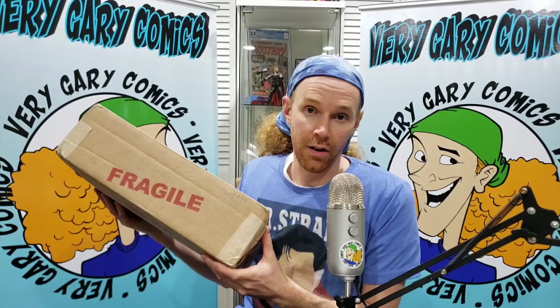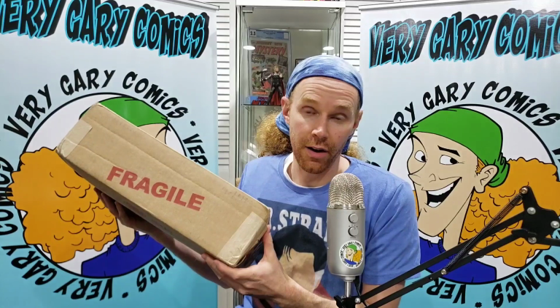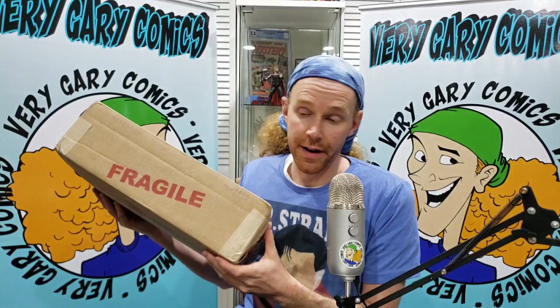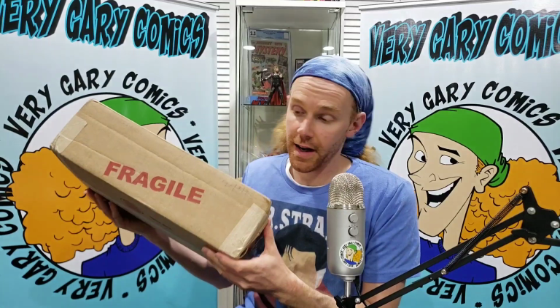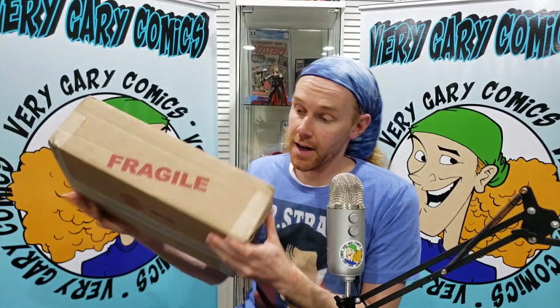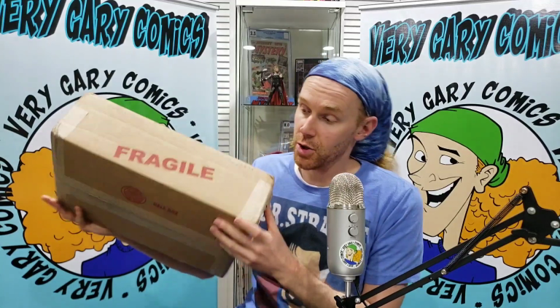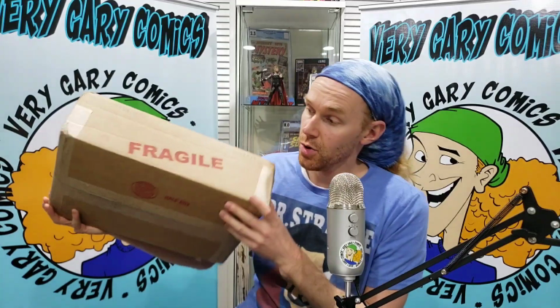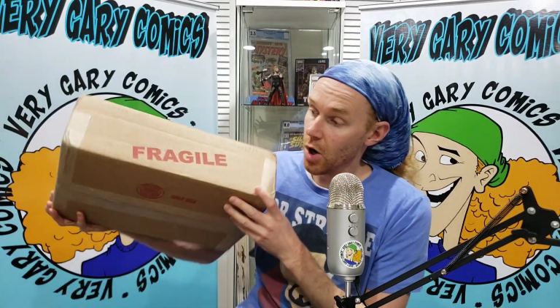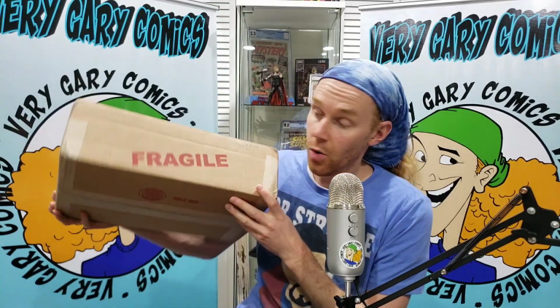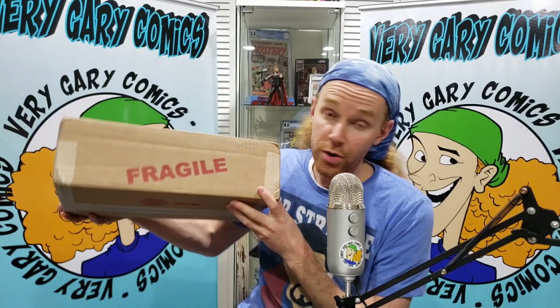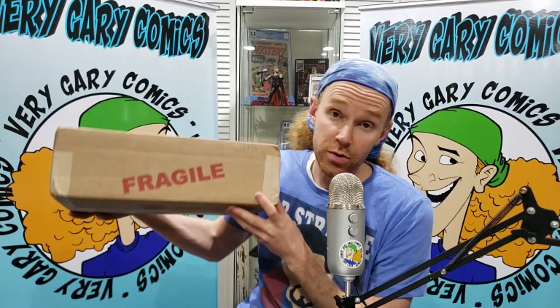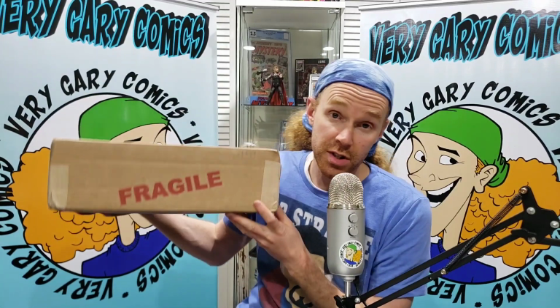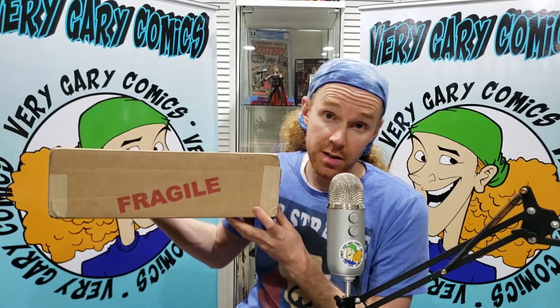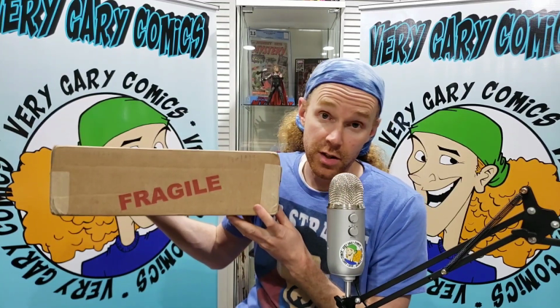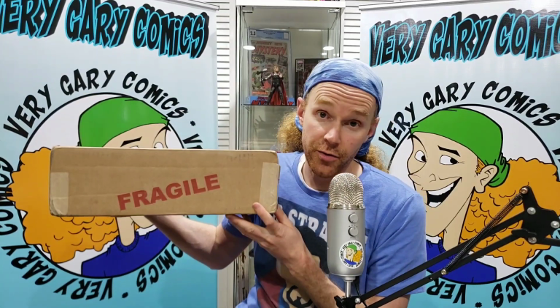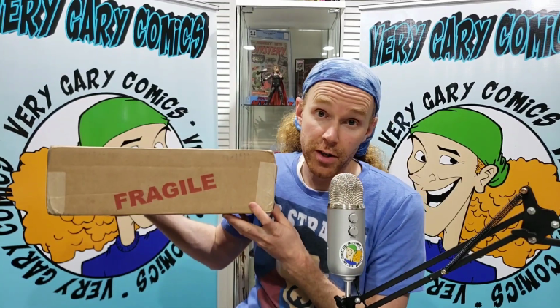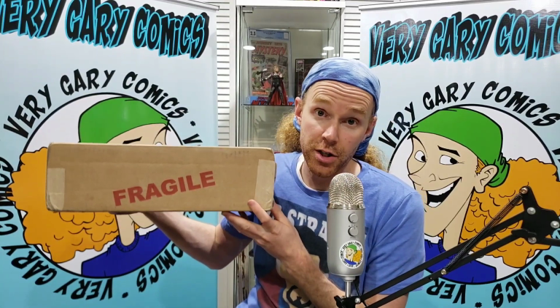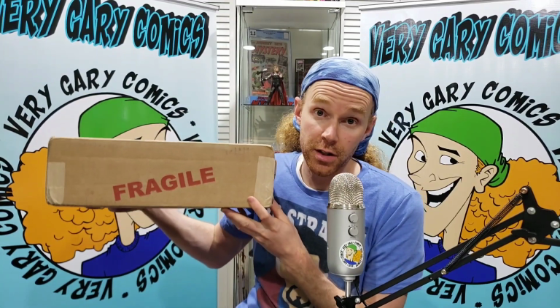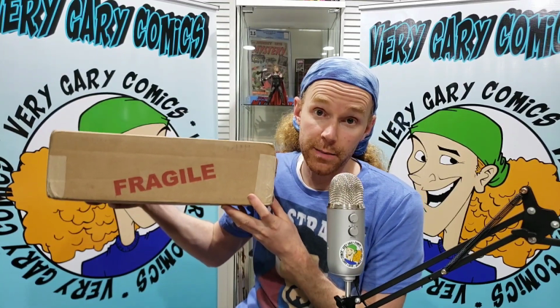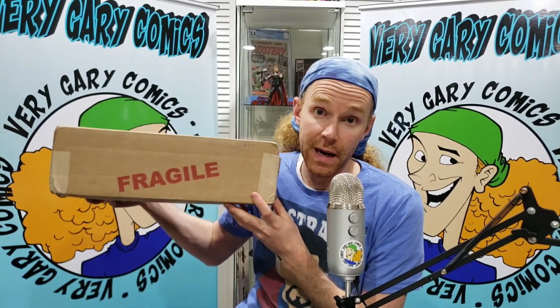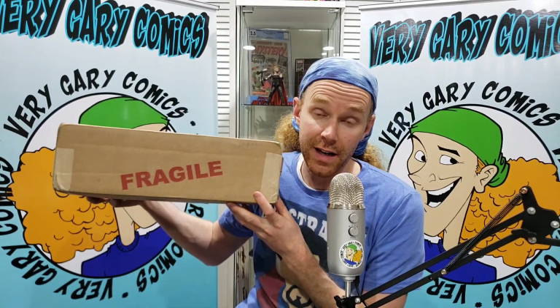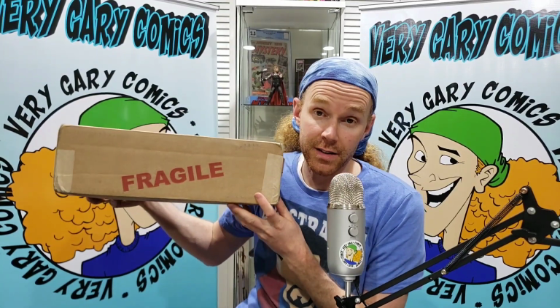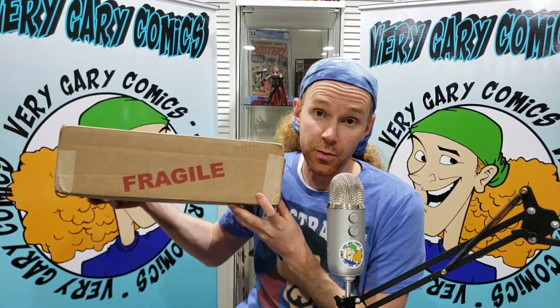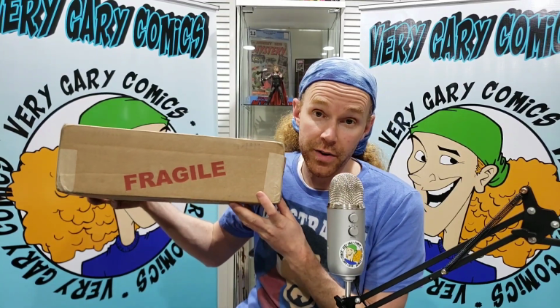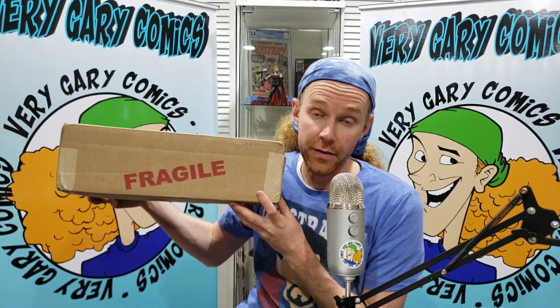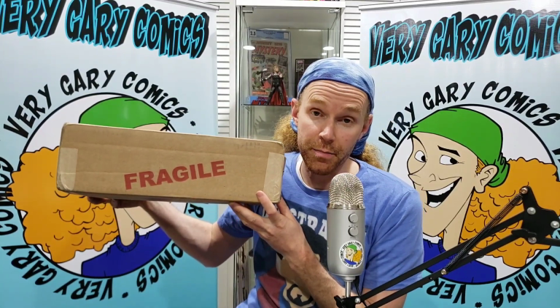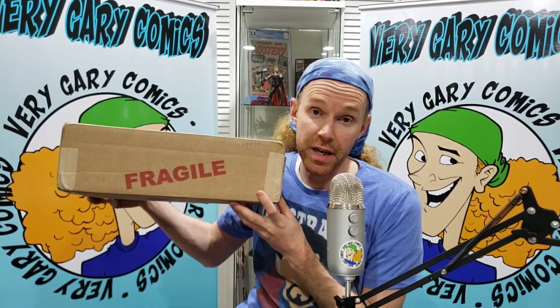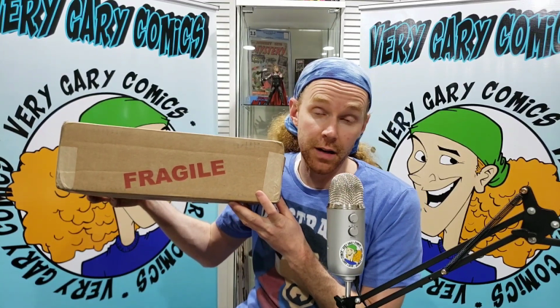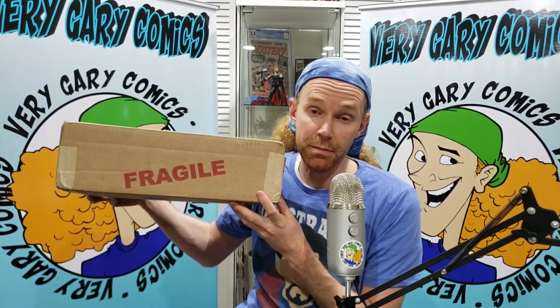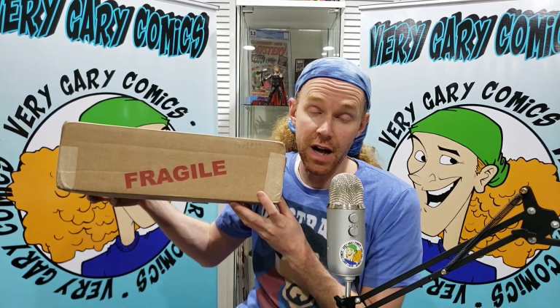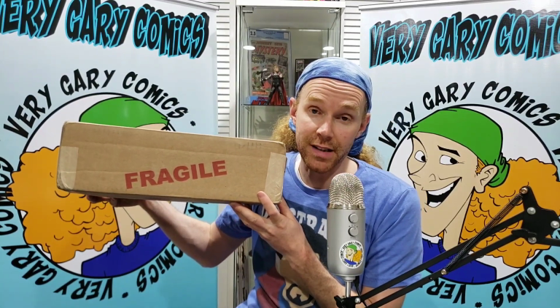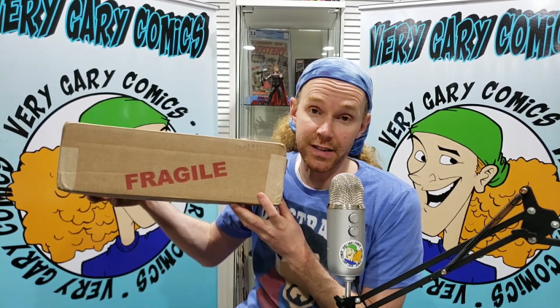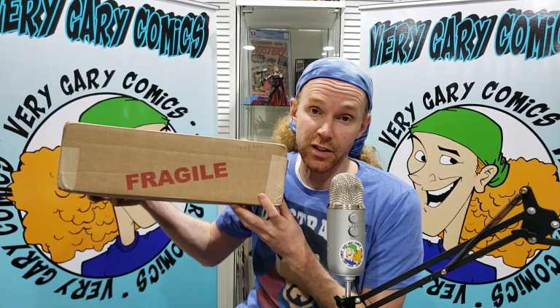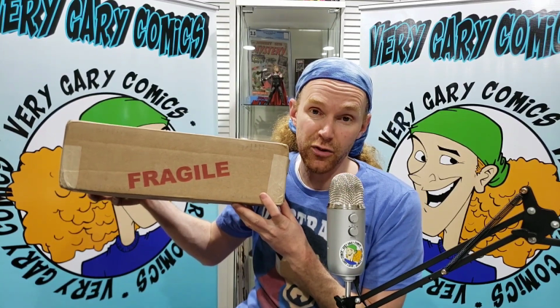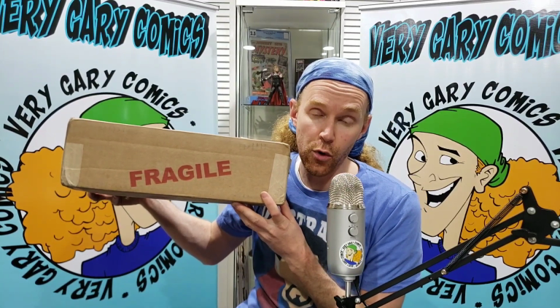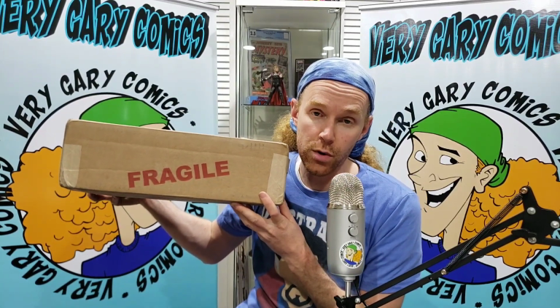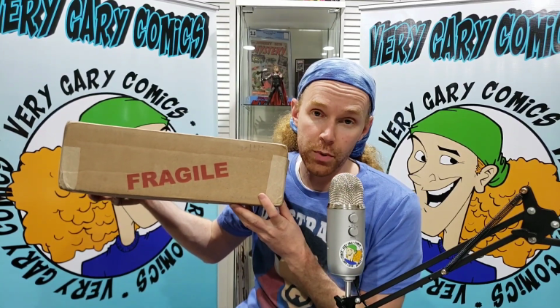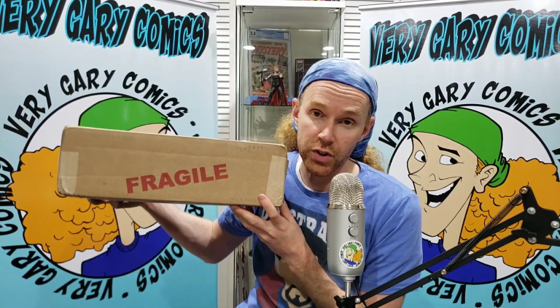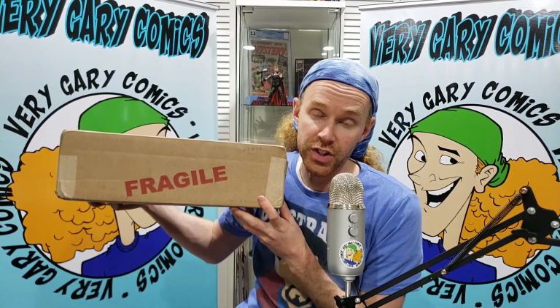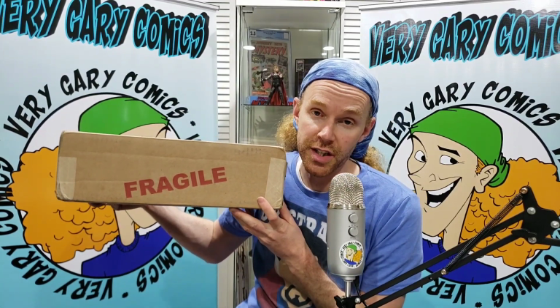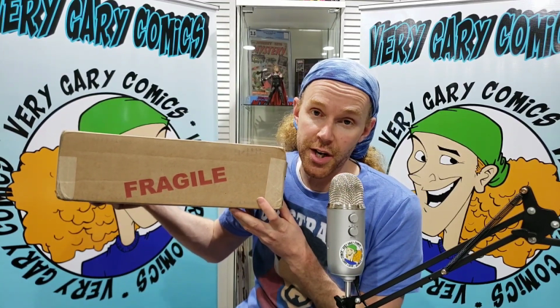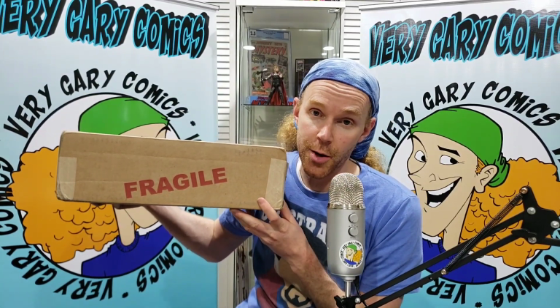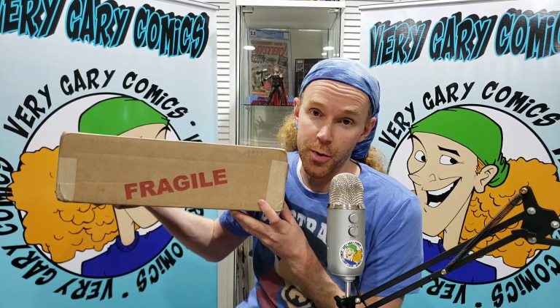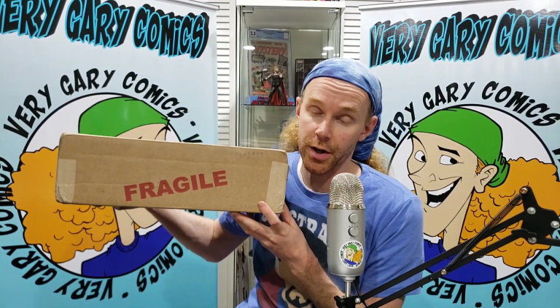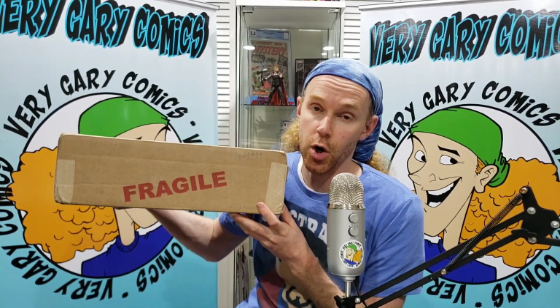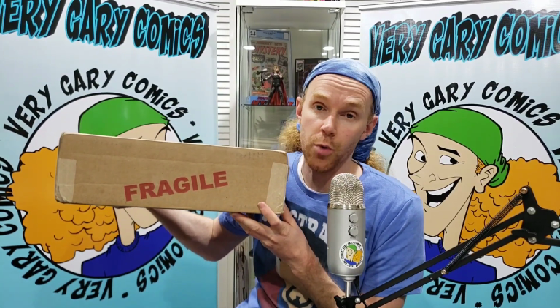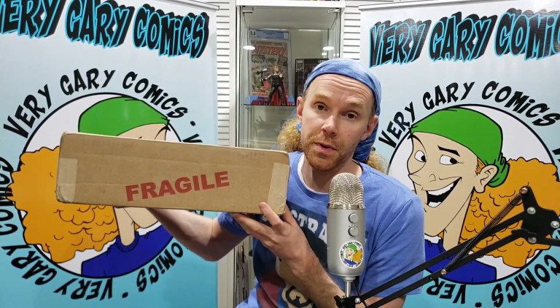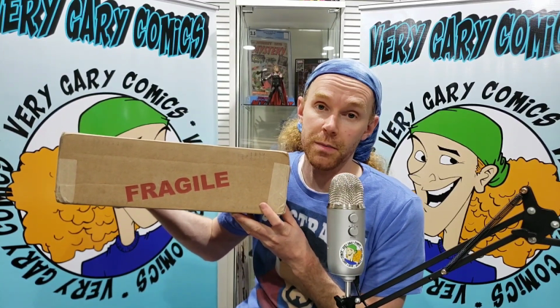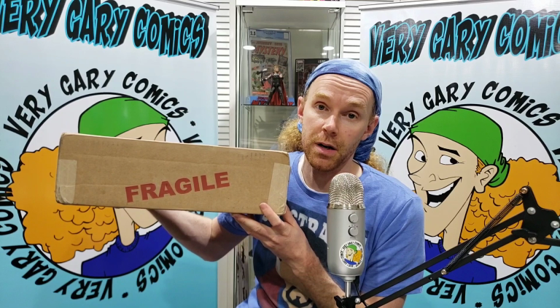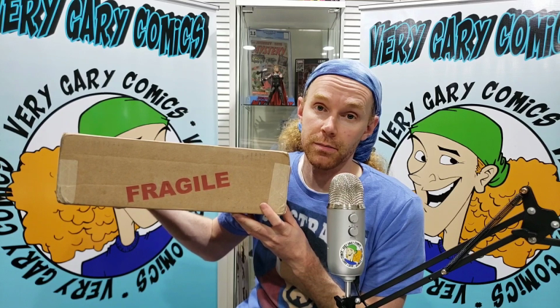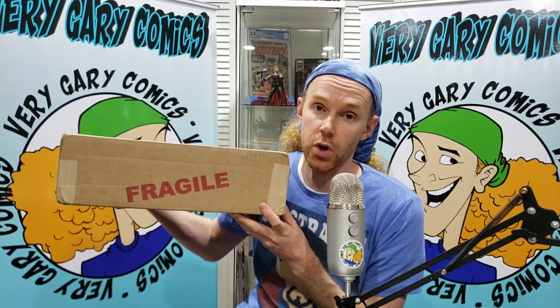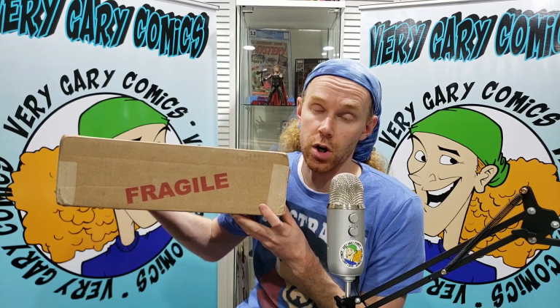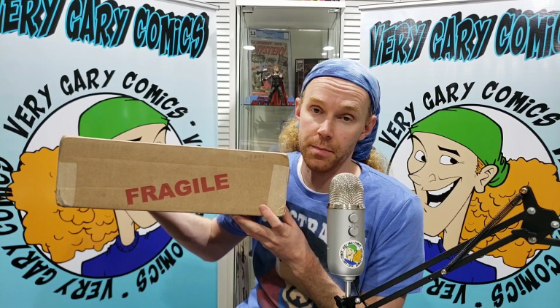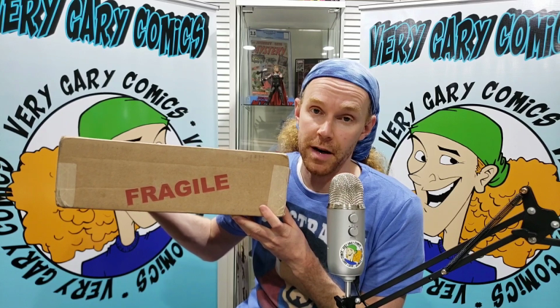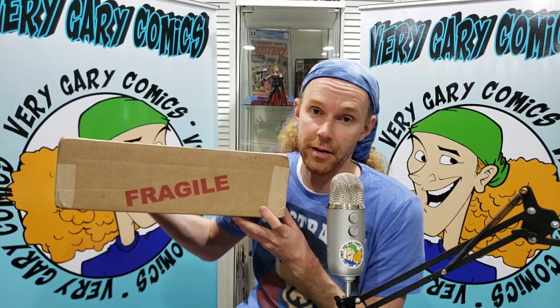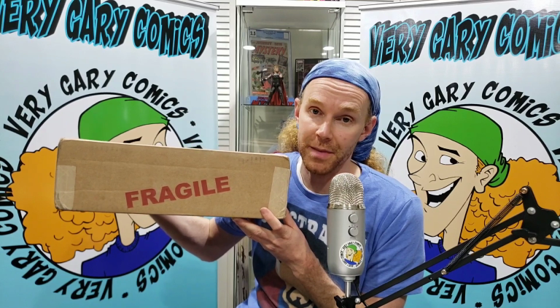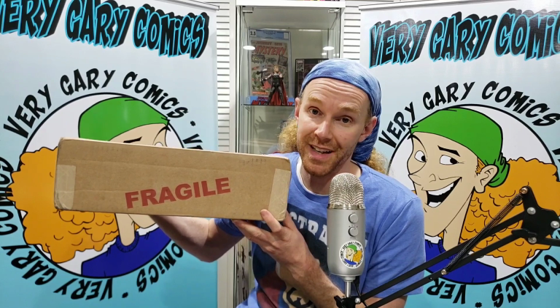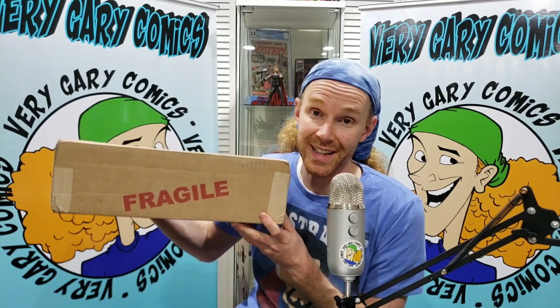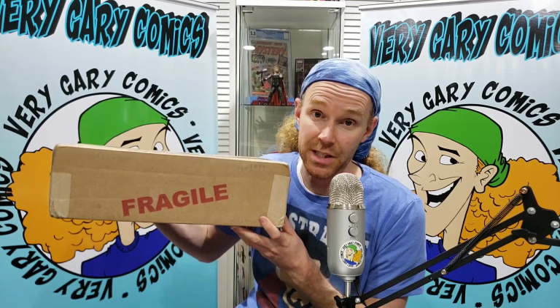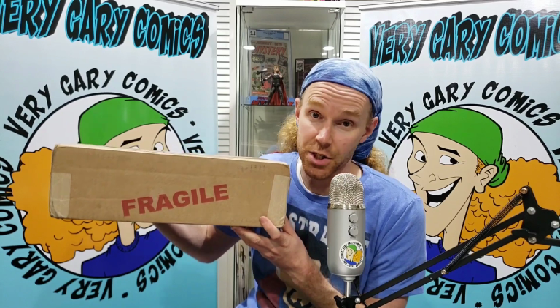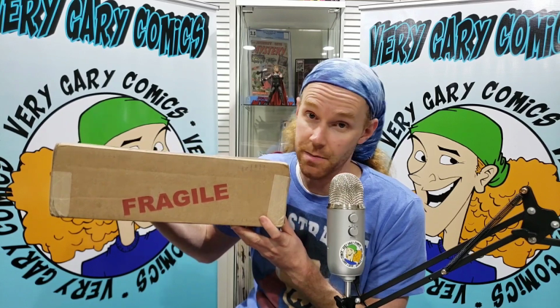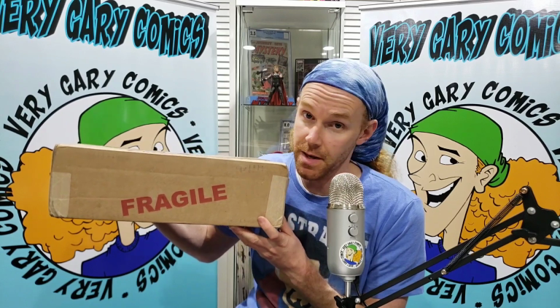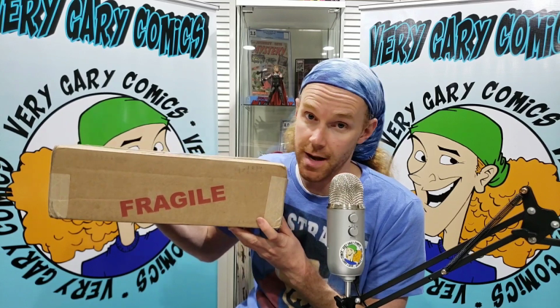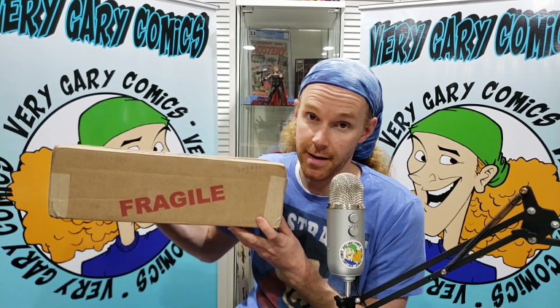All right, guys, you know when you see this fragile box that we have a big unboxing — four books in here. We're going to open them up, talk about them, and get the GPA.